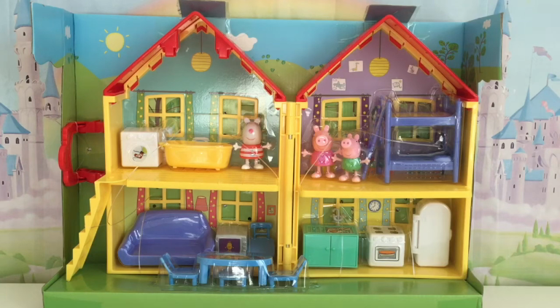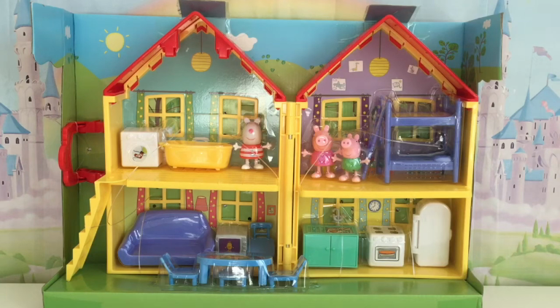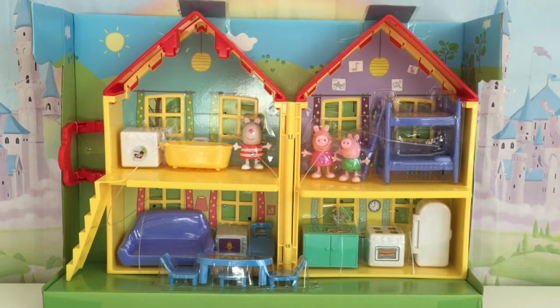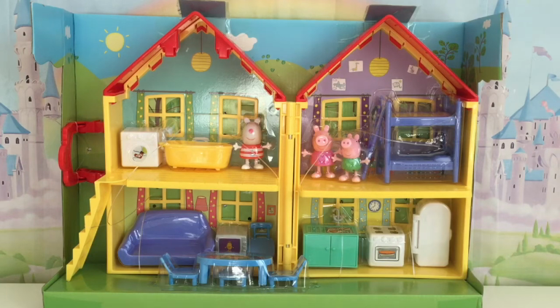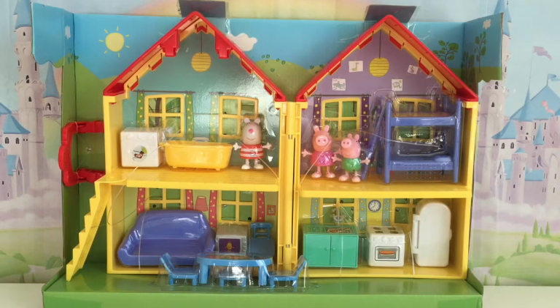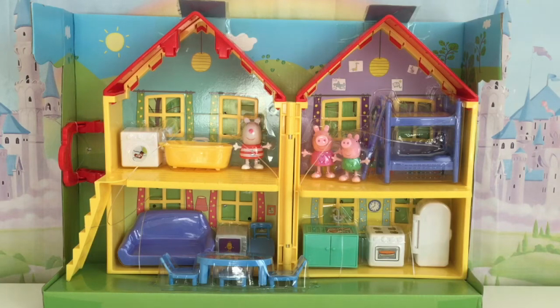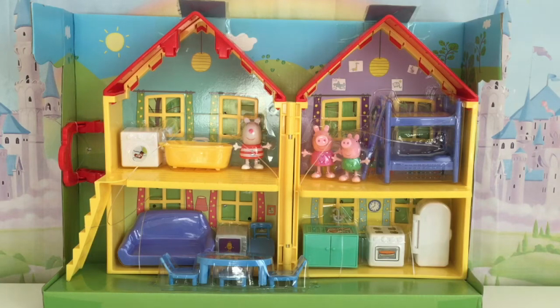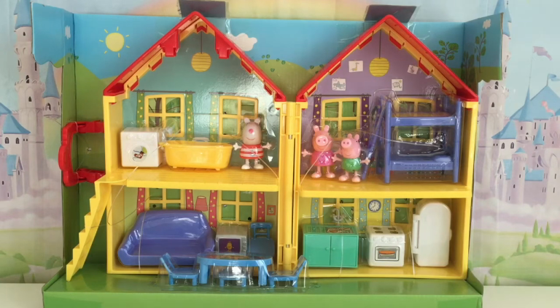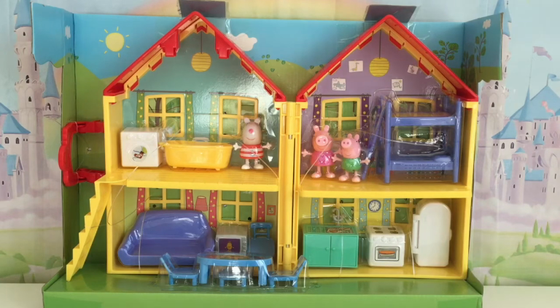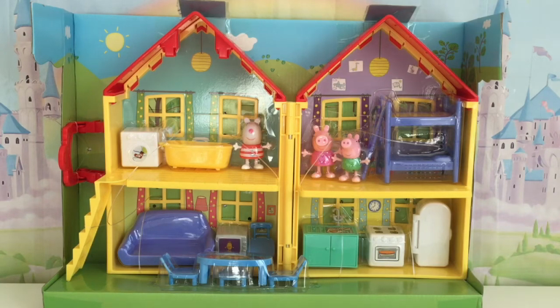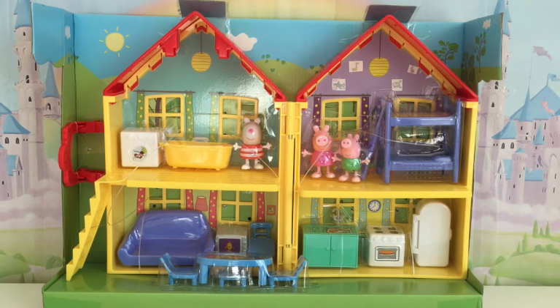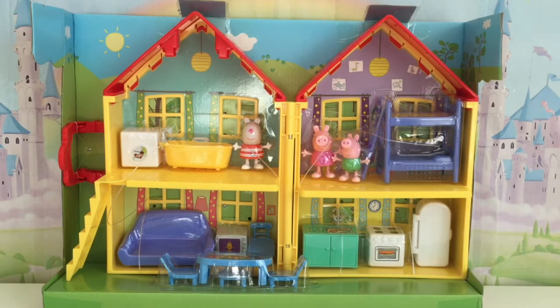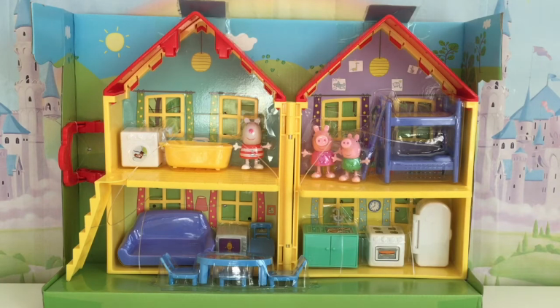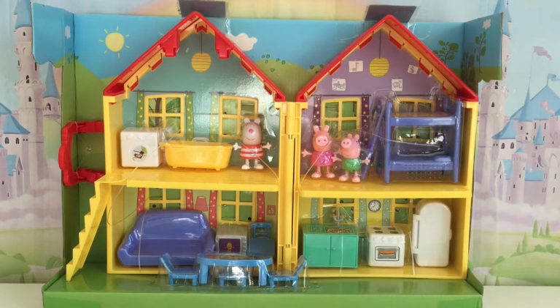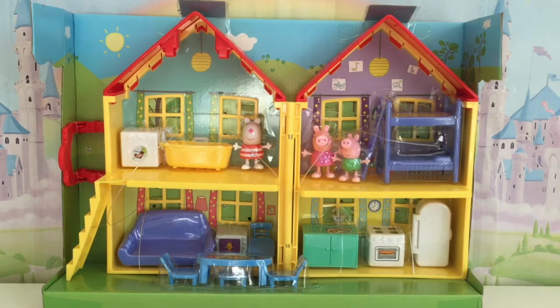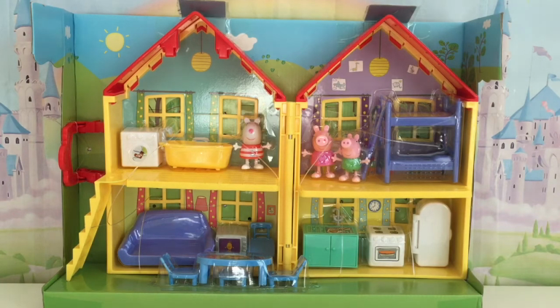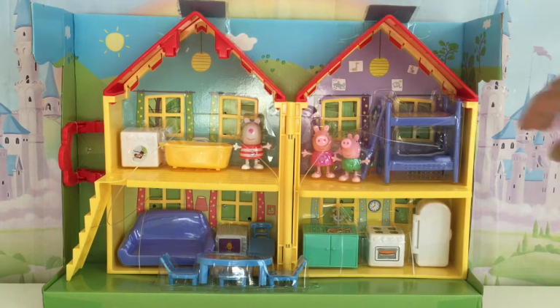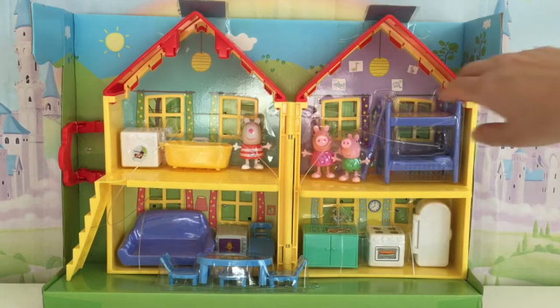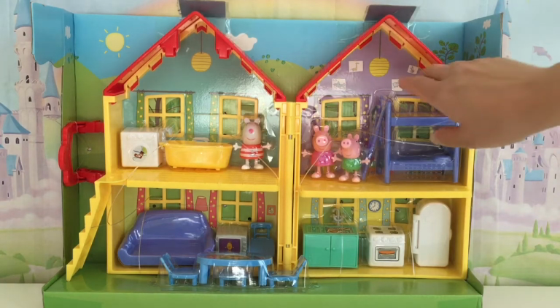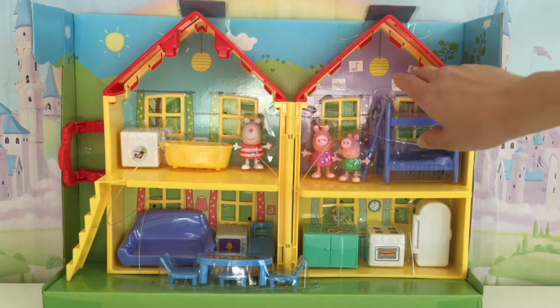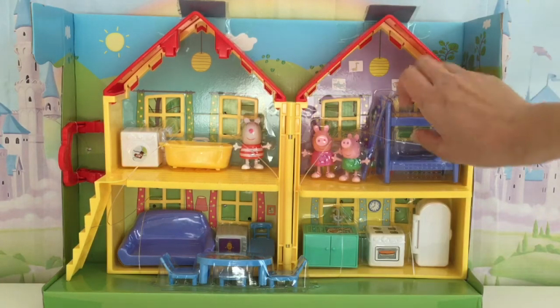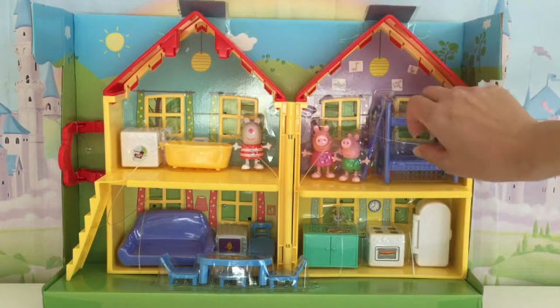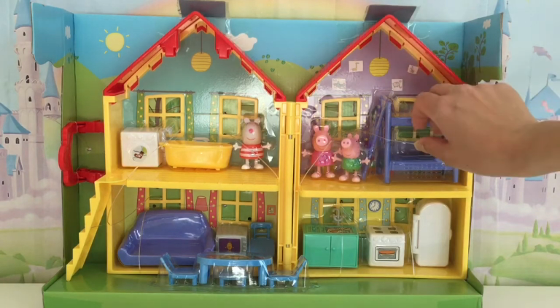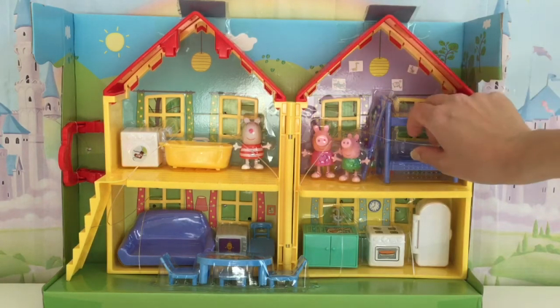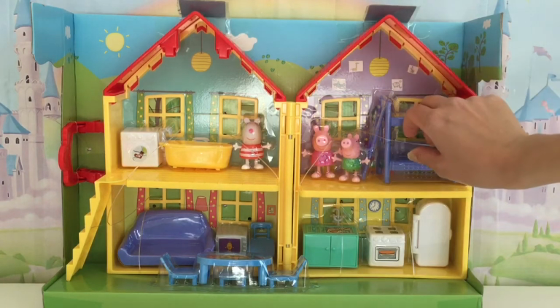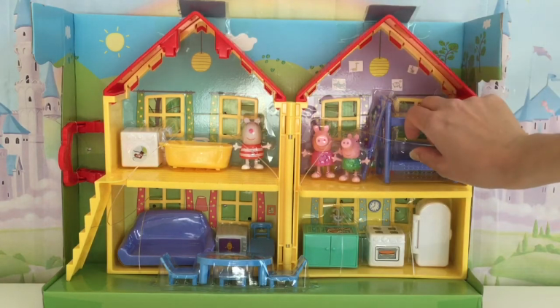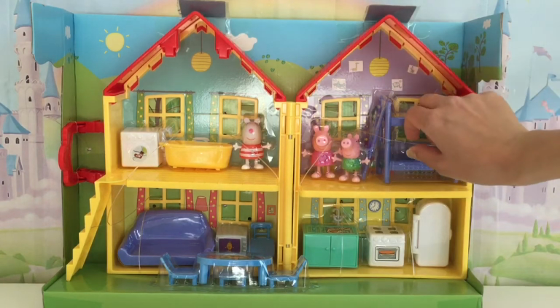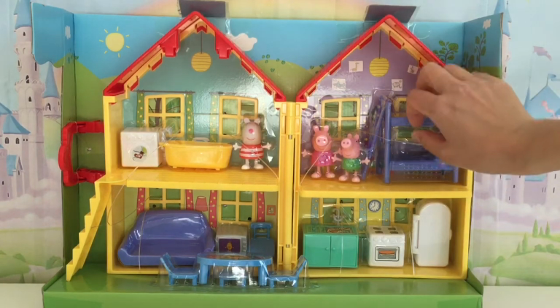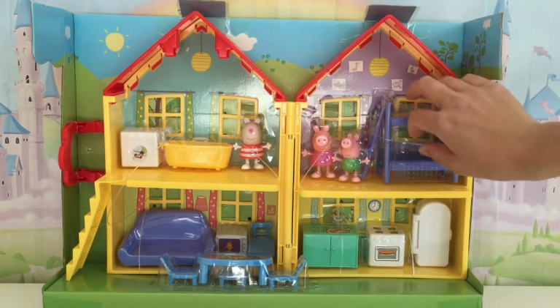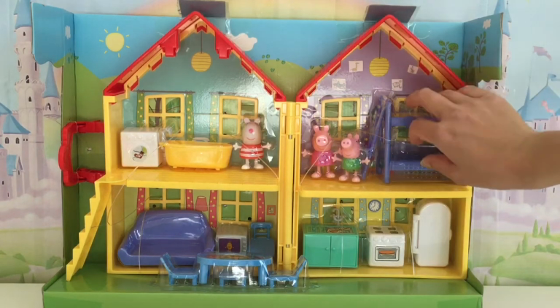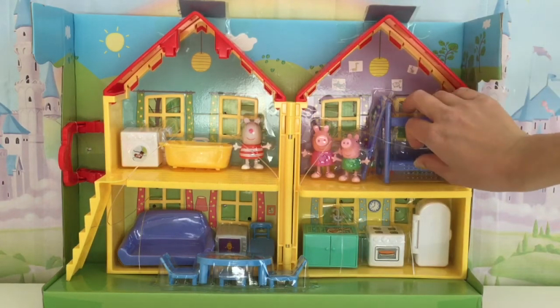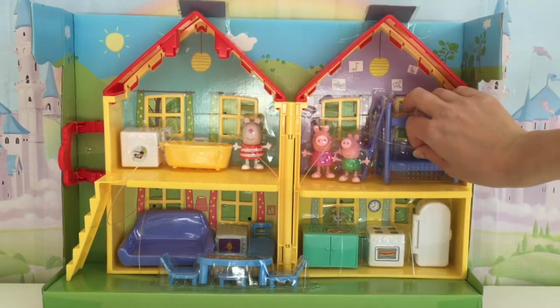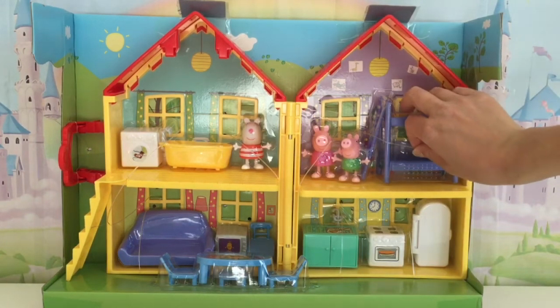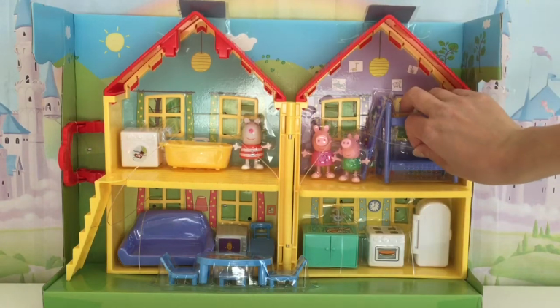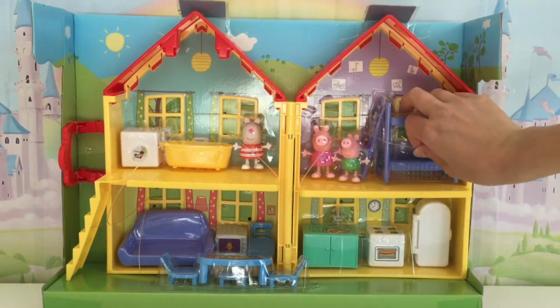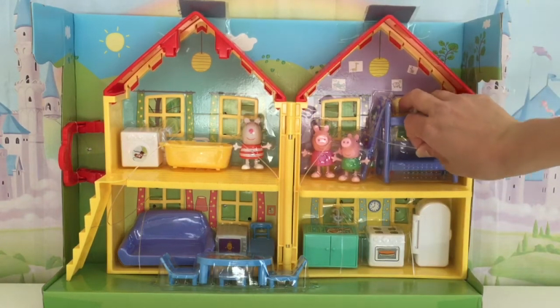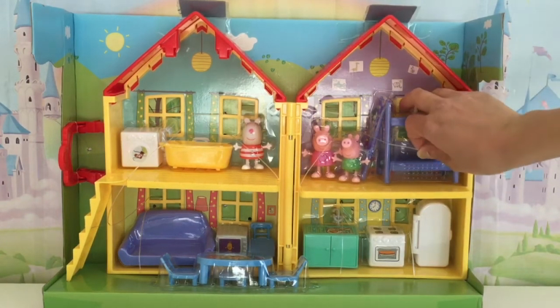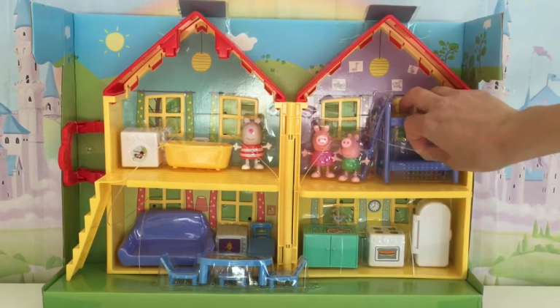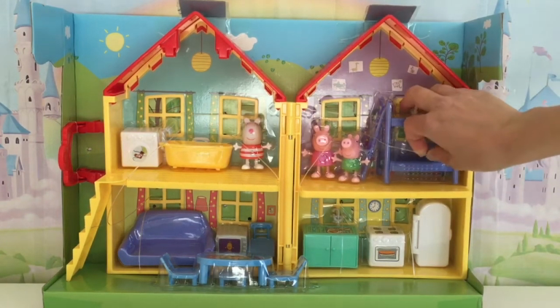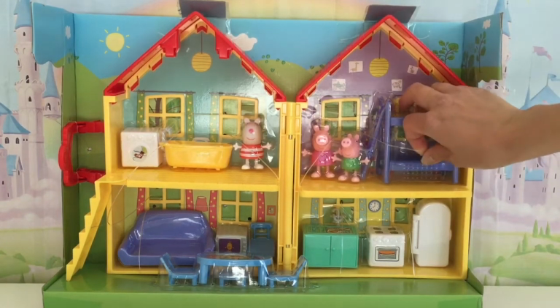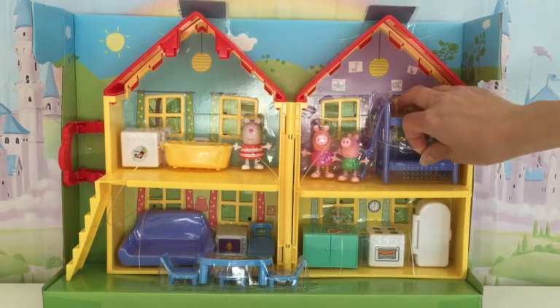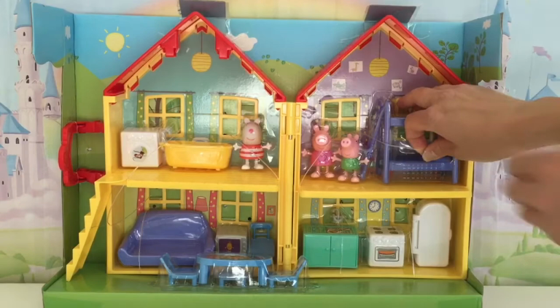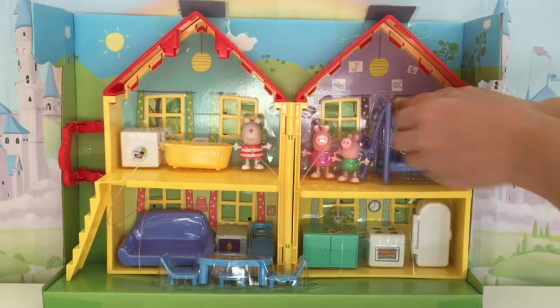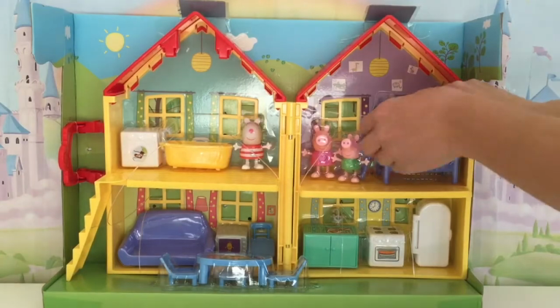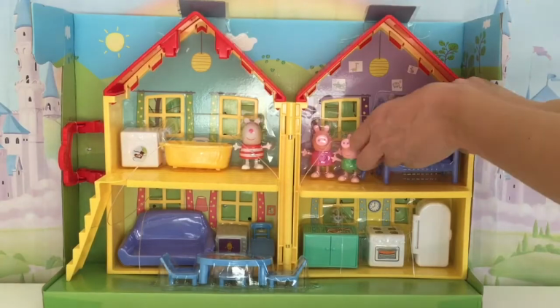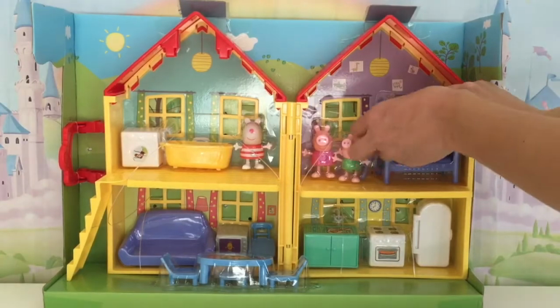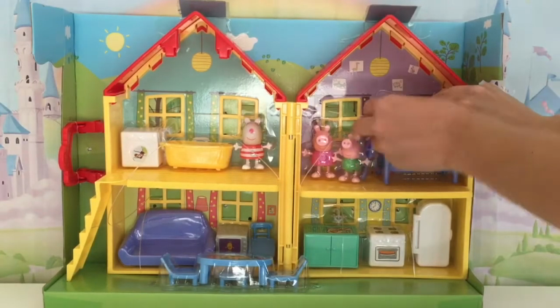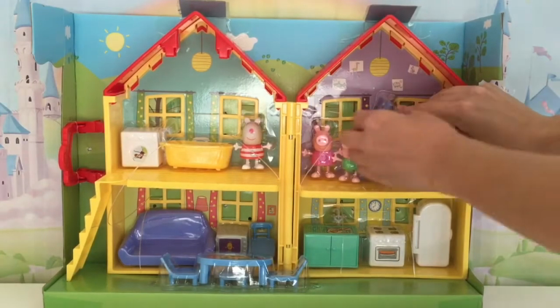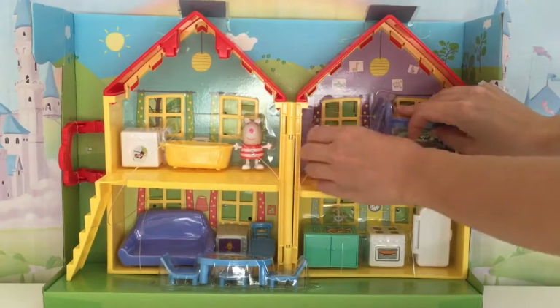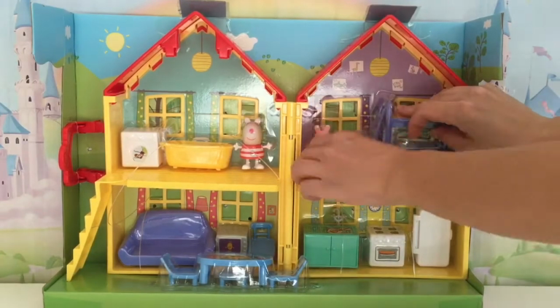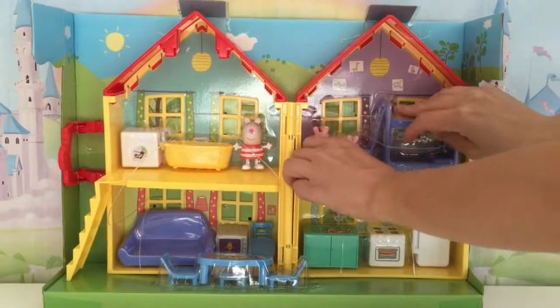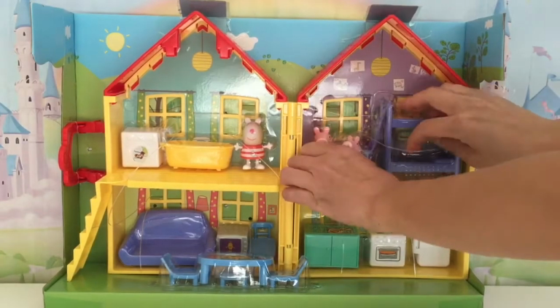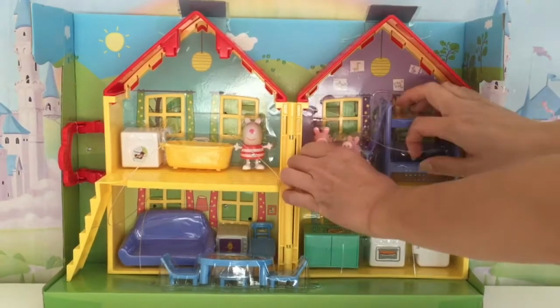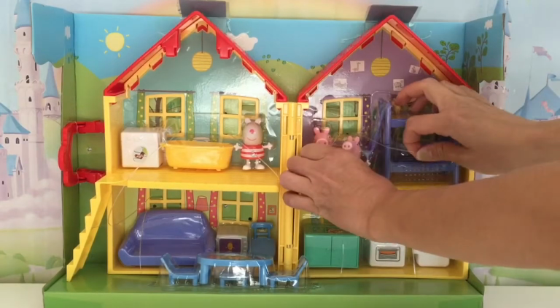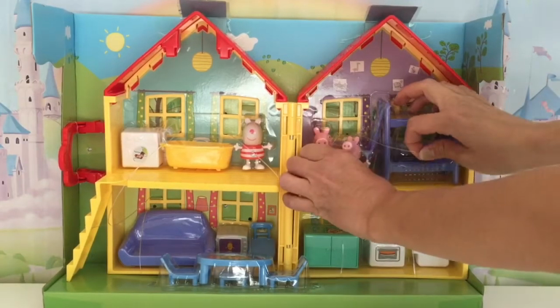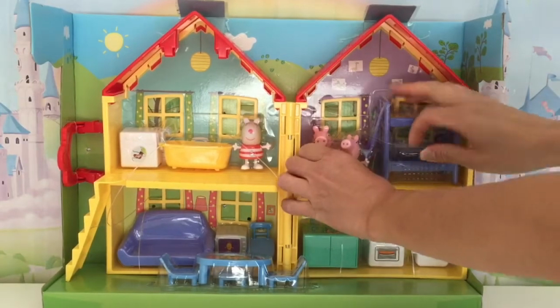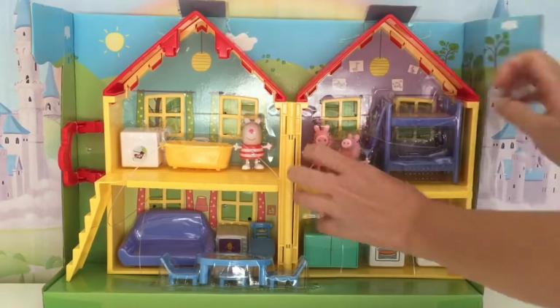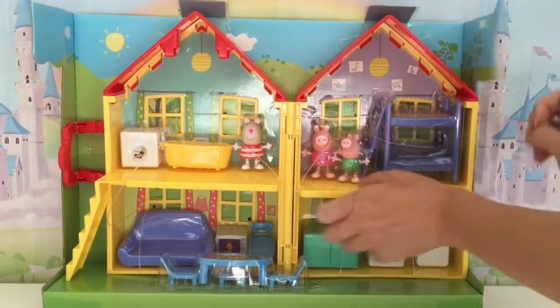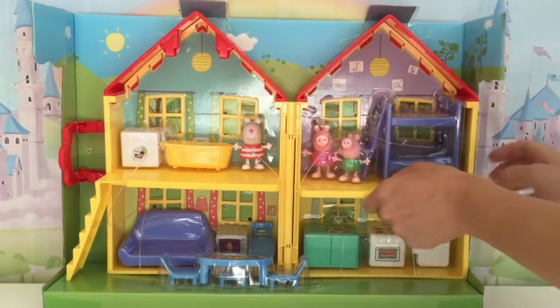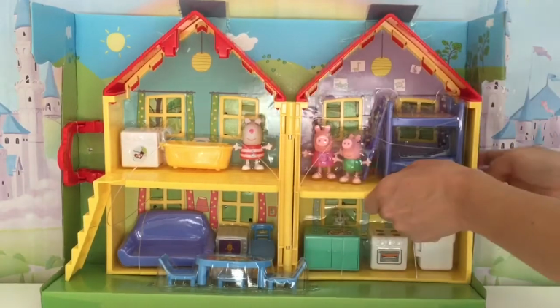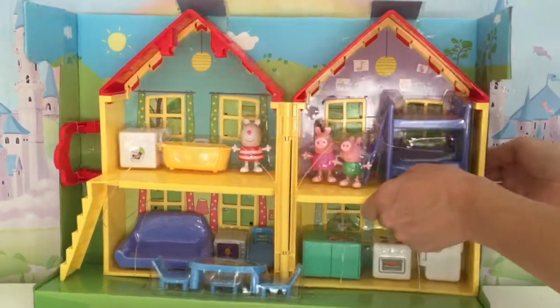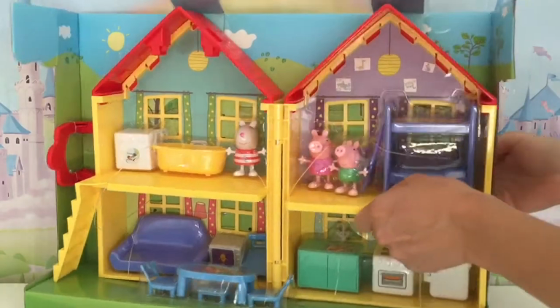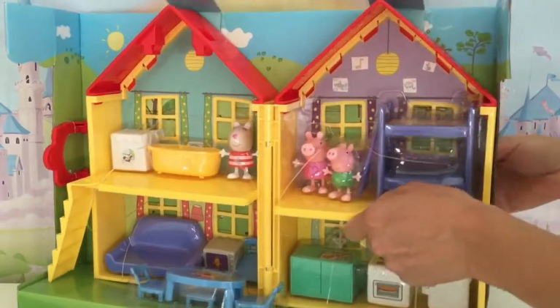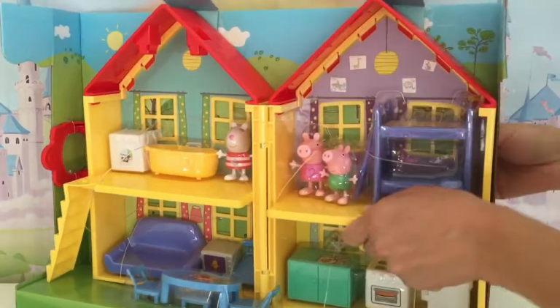Alright, let's open this up and let's see Peppa and George a little bit closer. Yay, let's see!